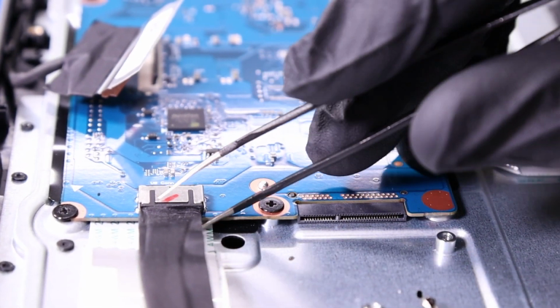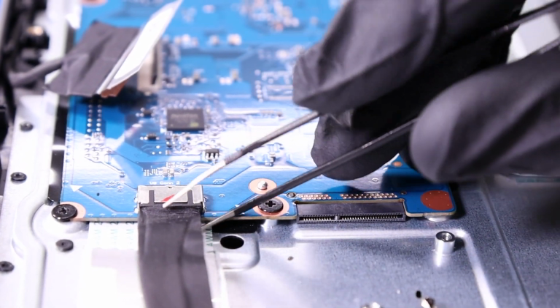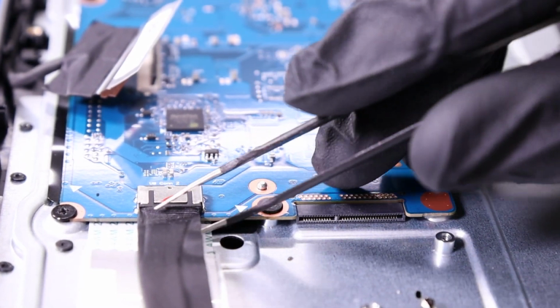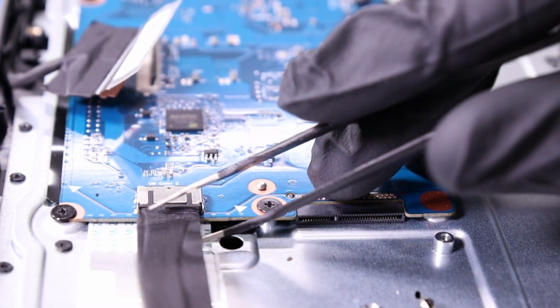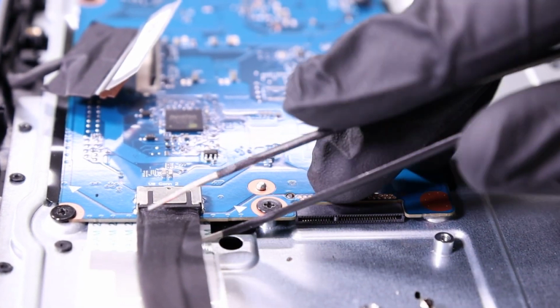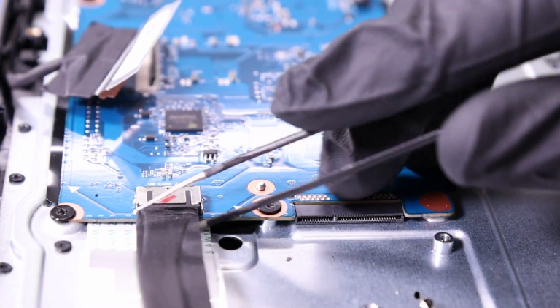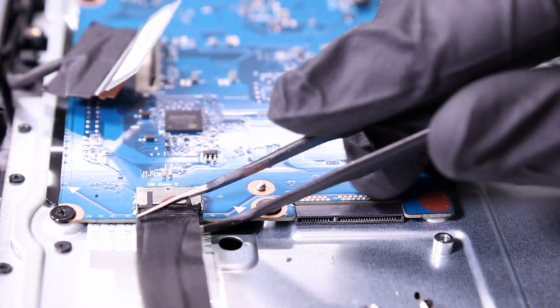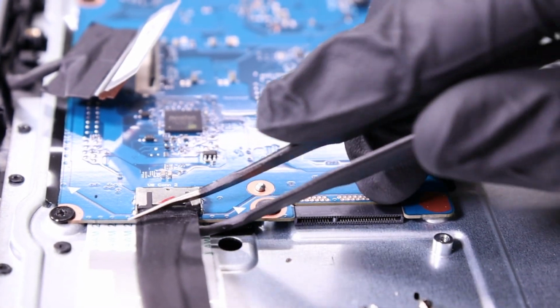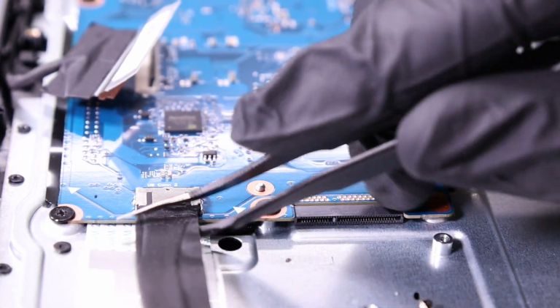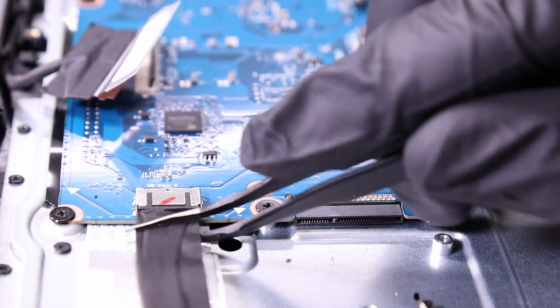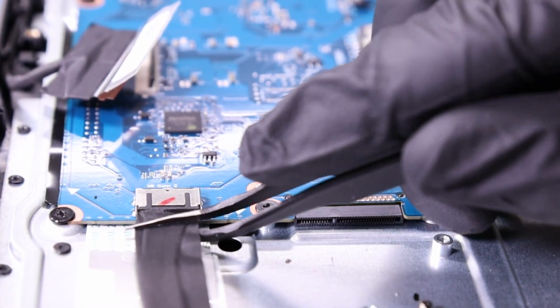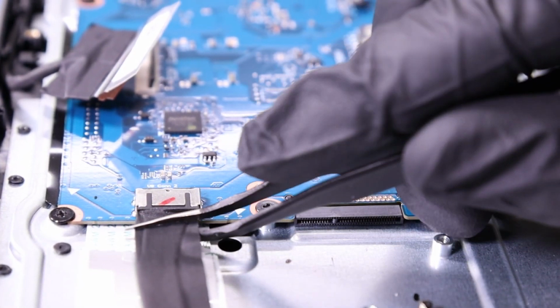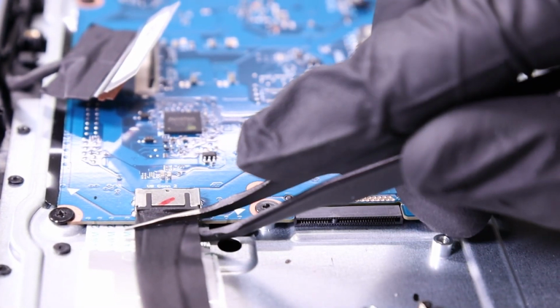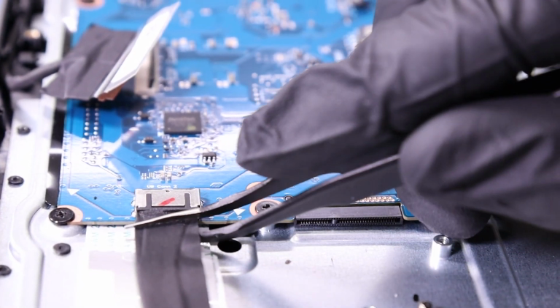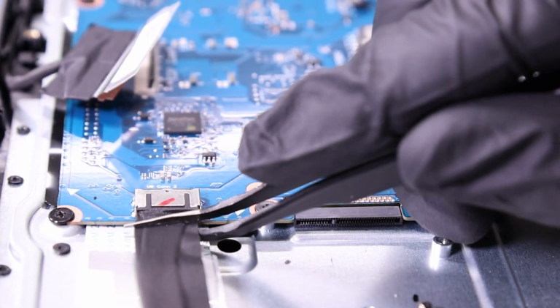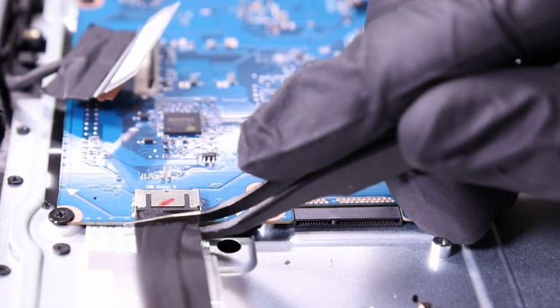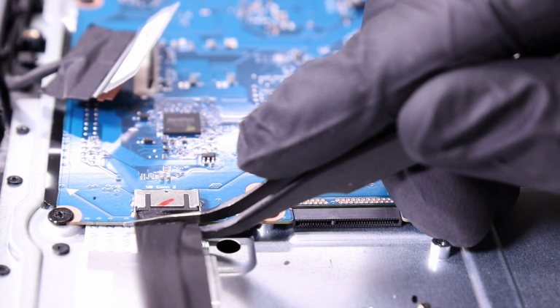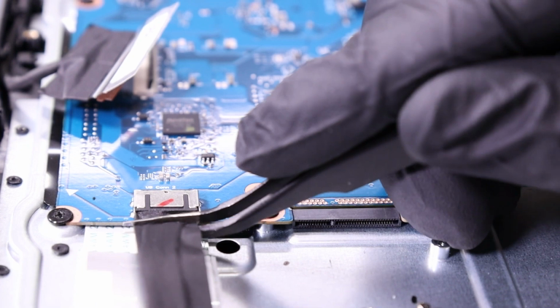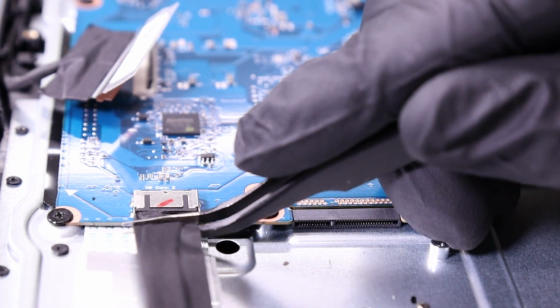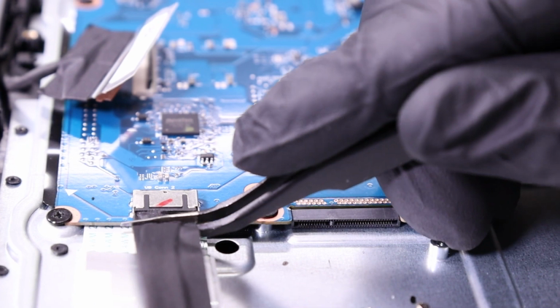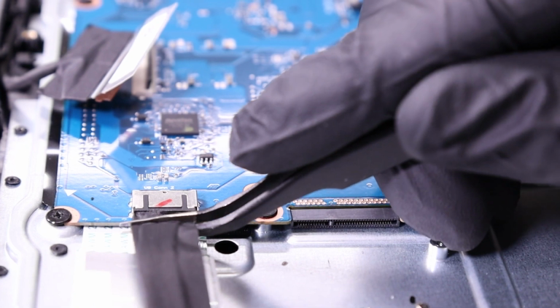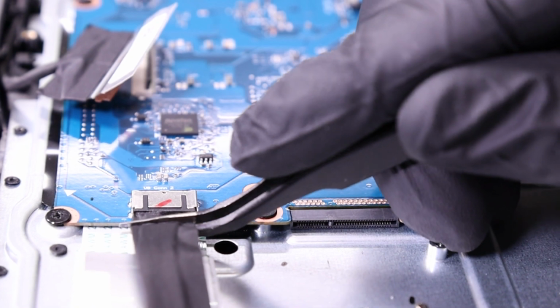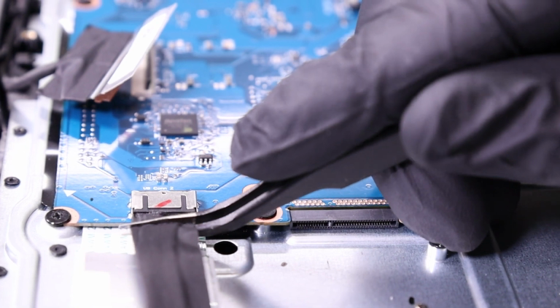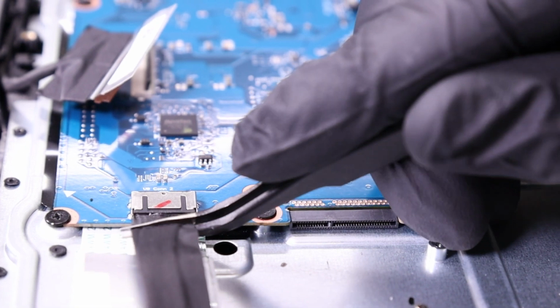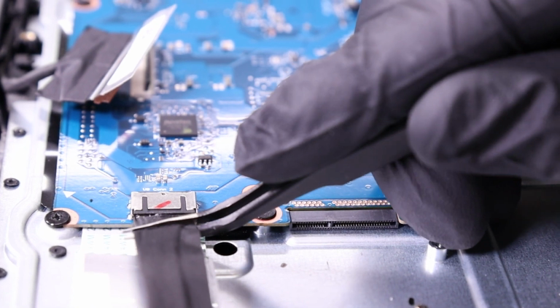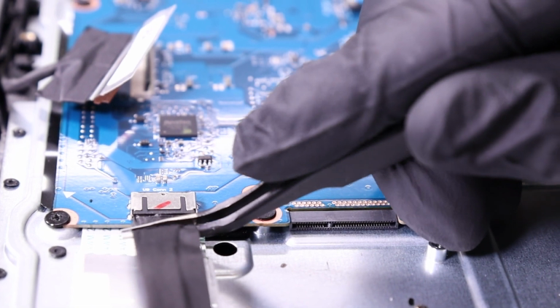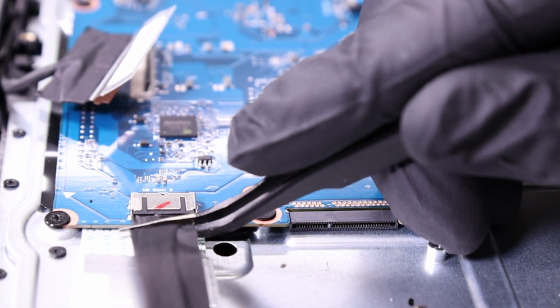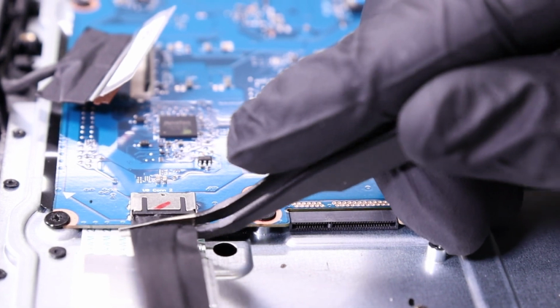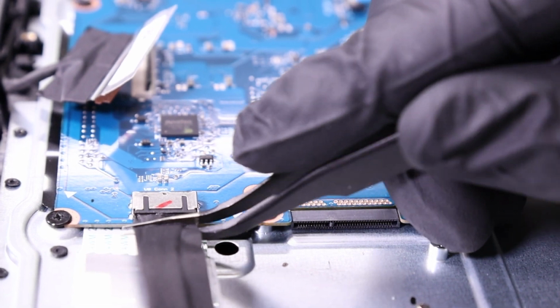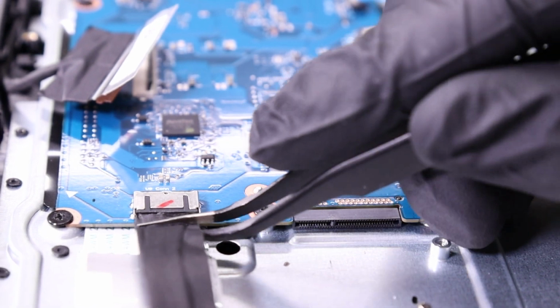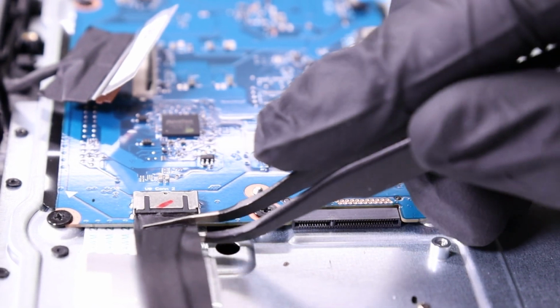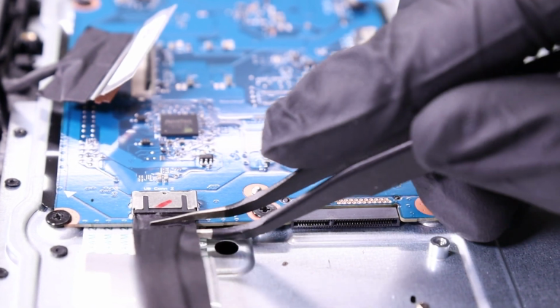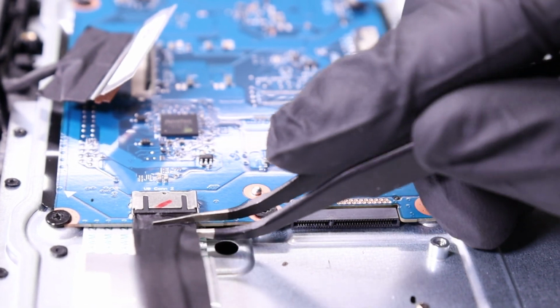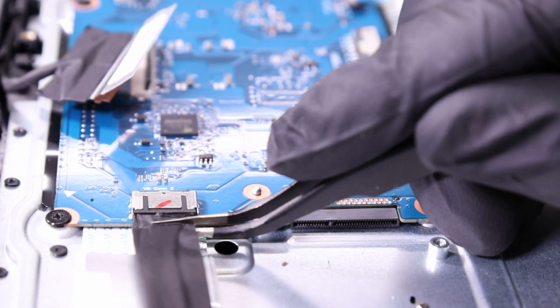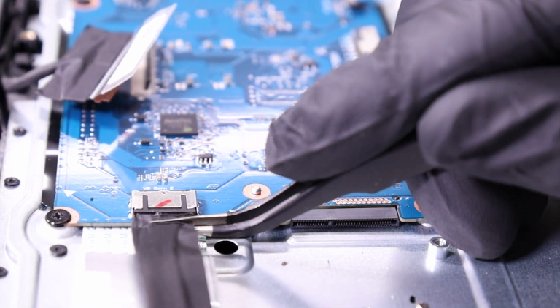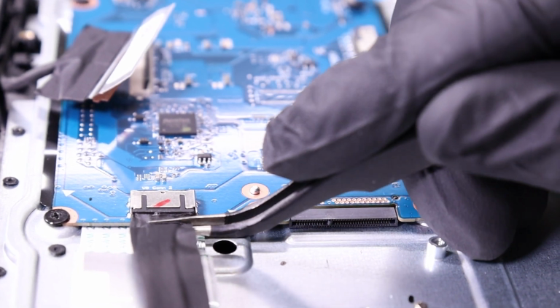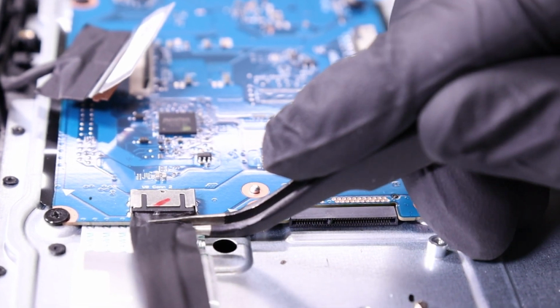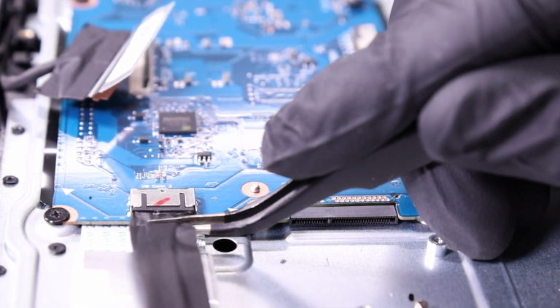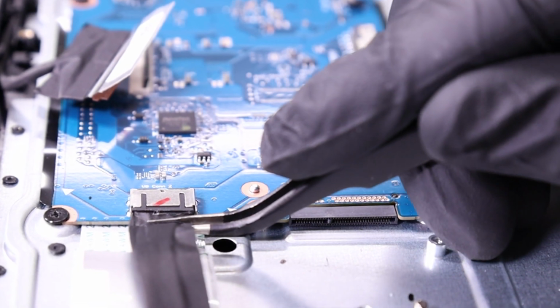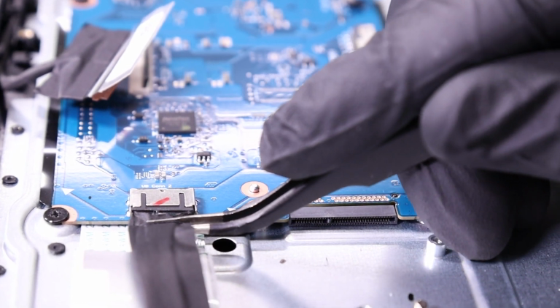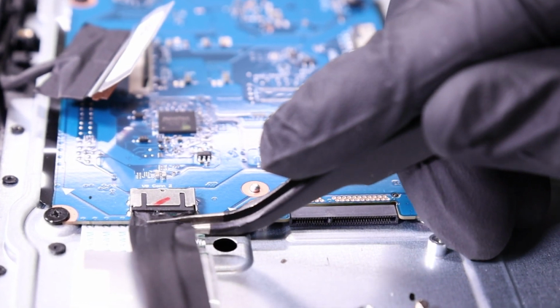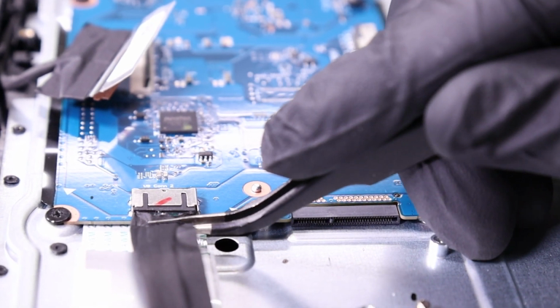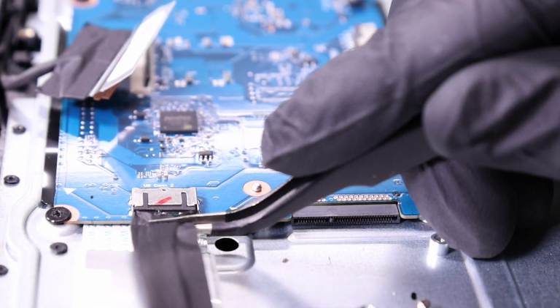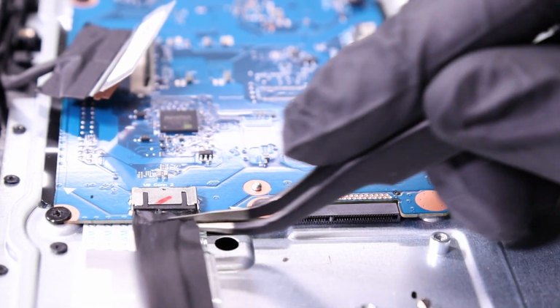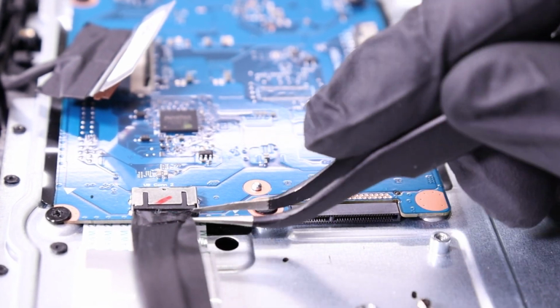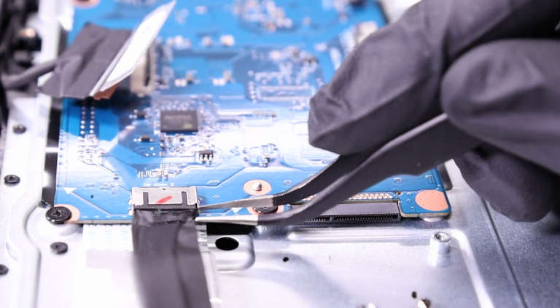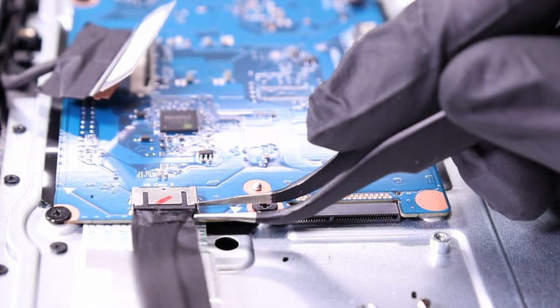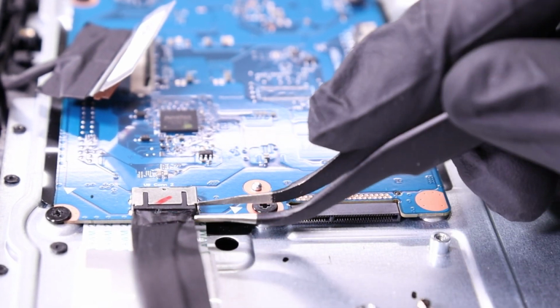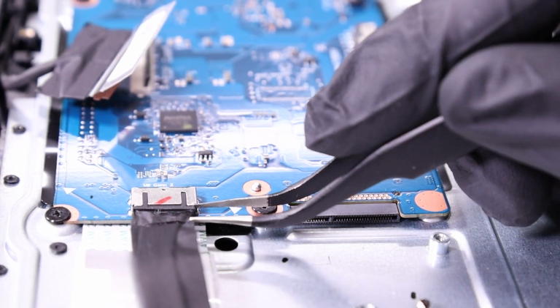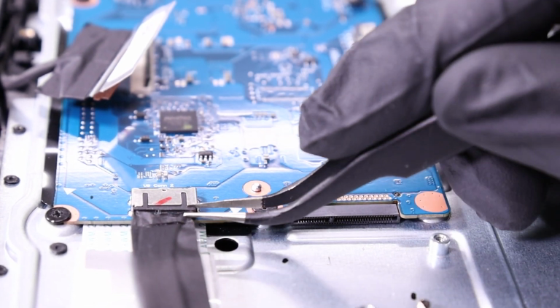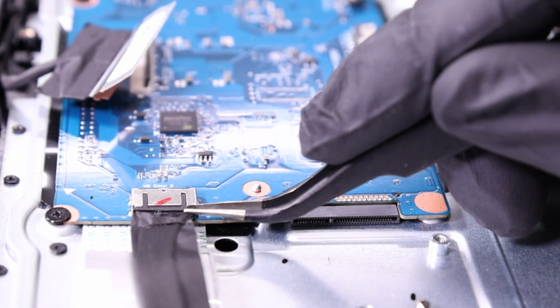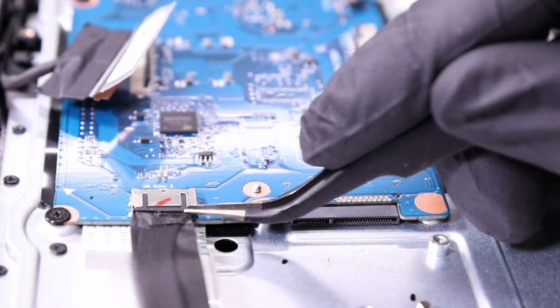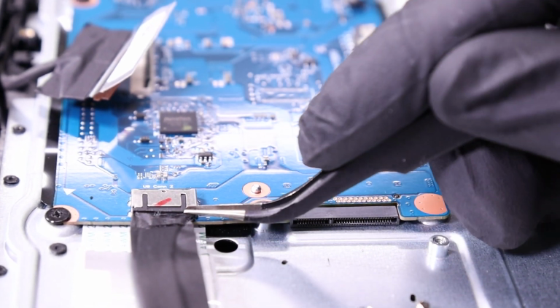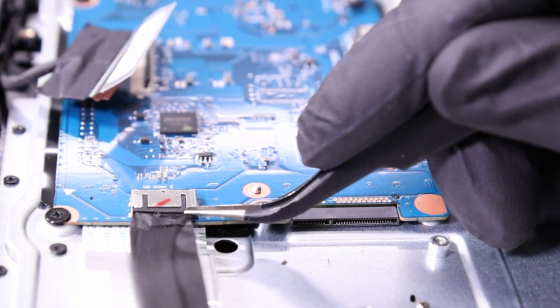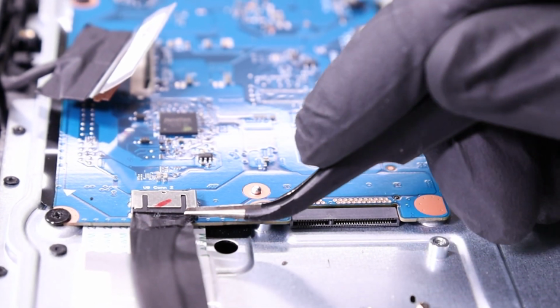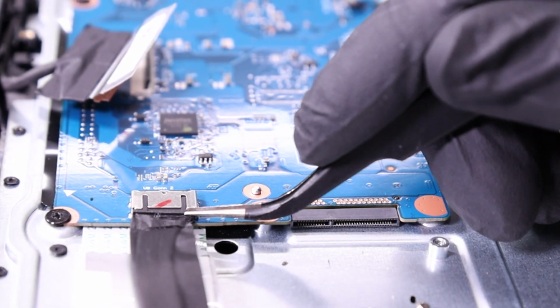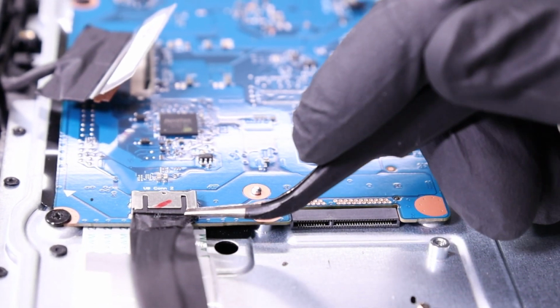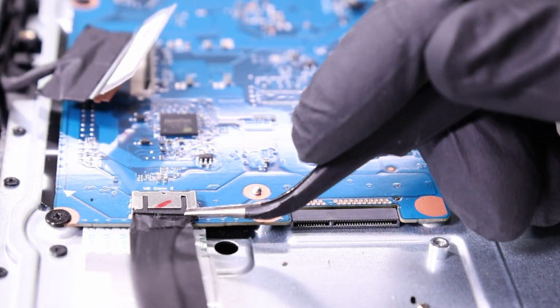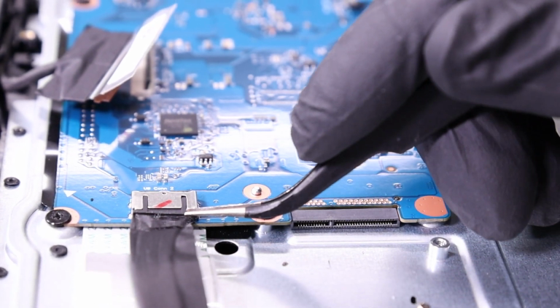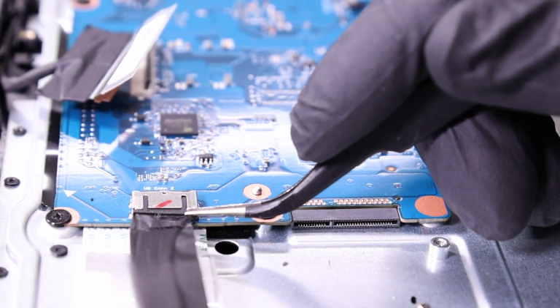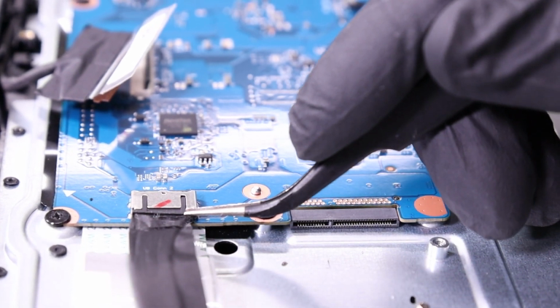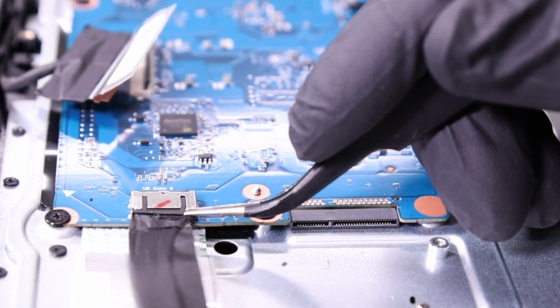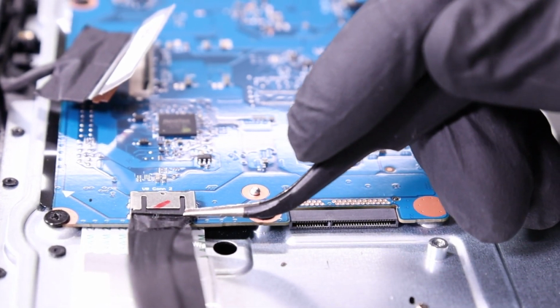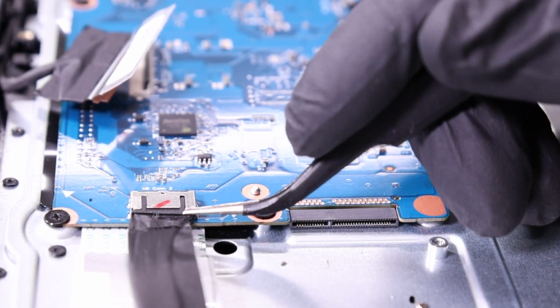Unplug the daughterboard cable from the motherboard. This can be plugged in tight, so do your best to remove it.